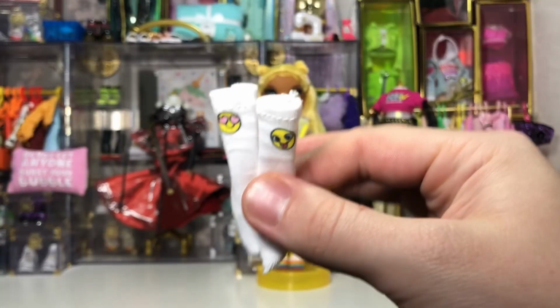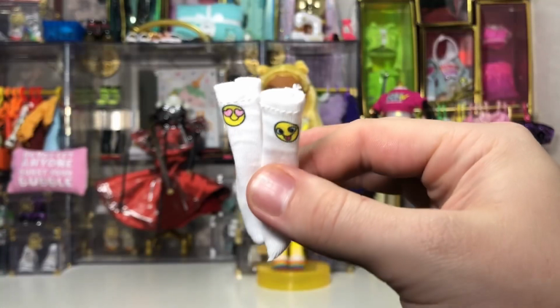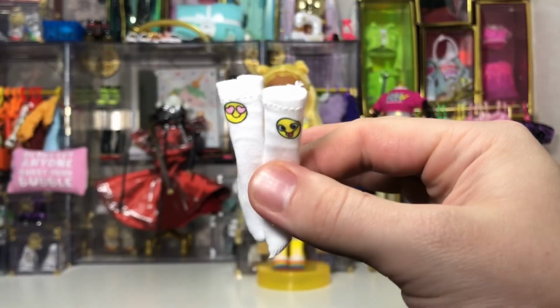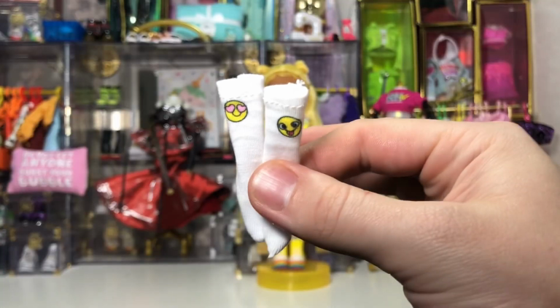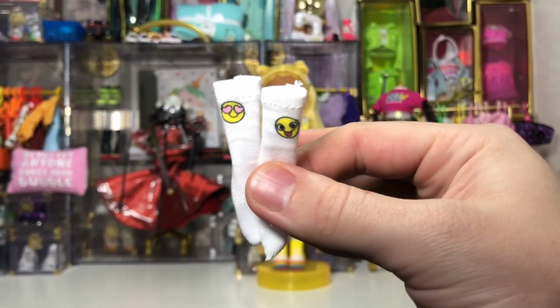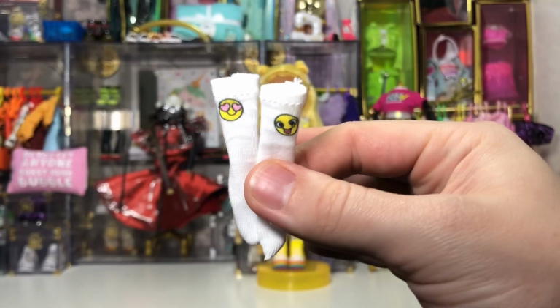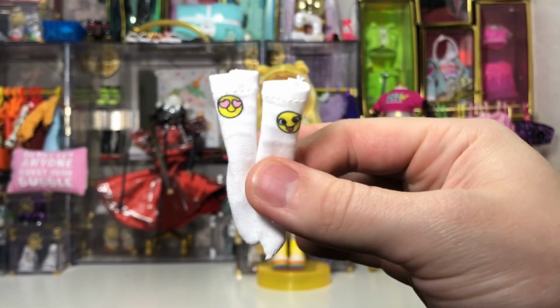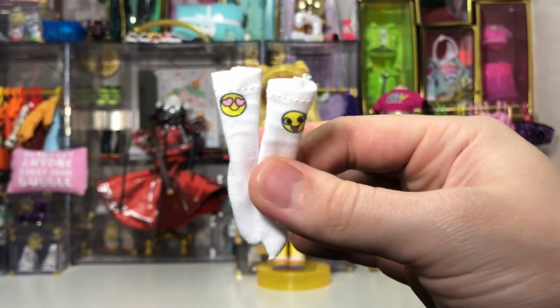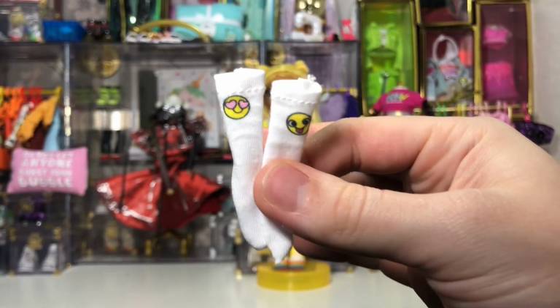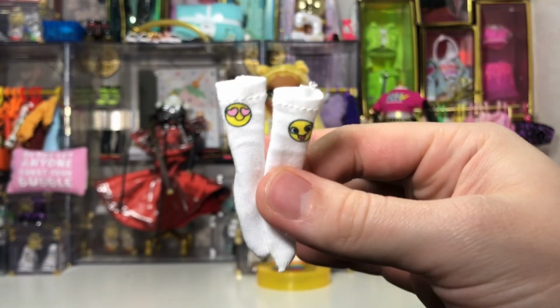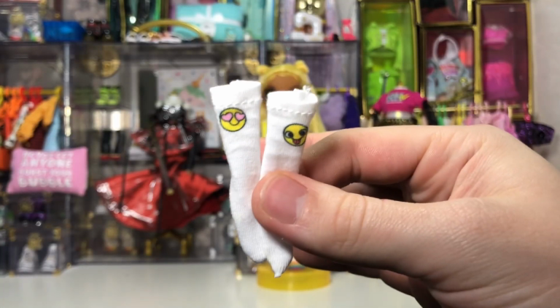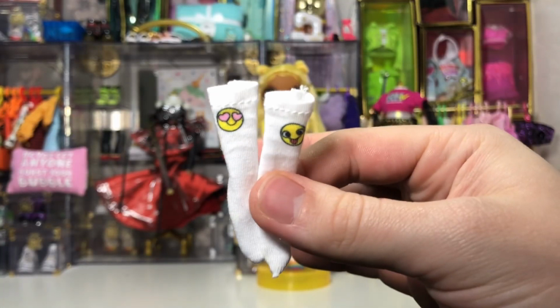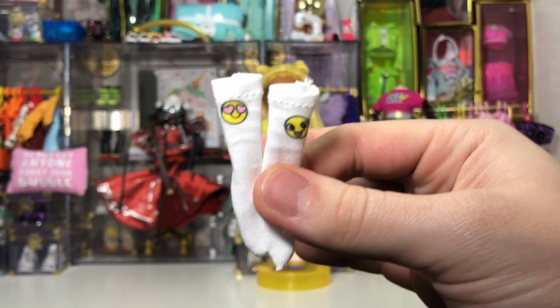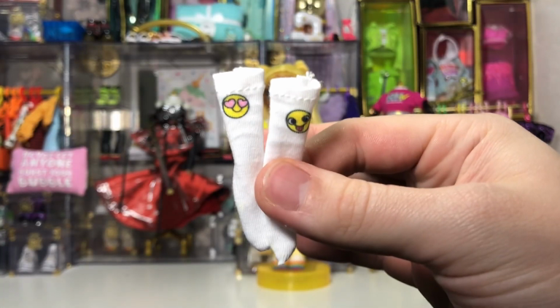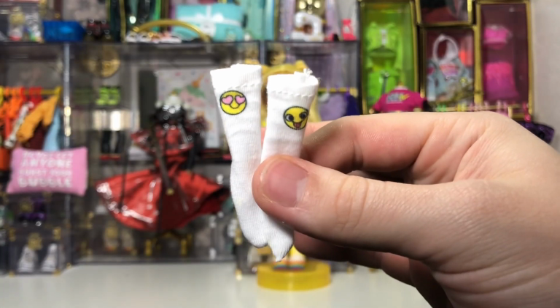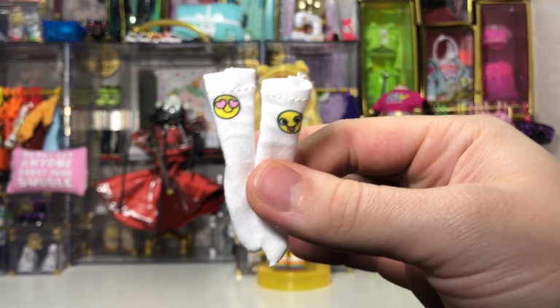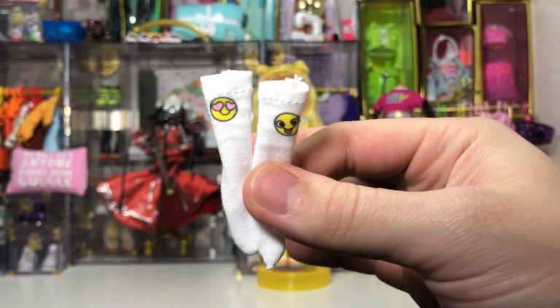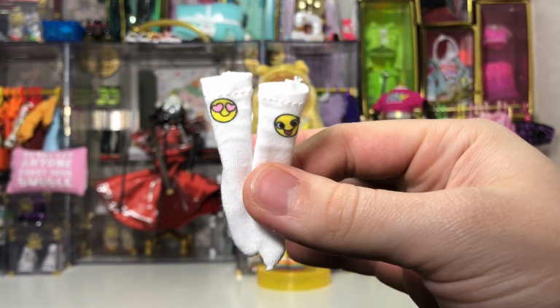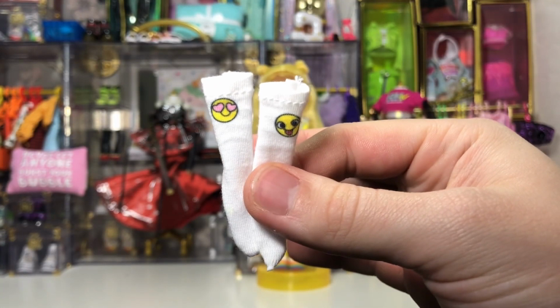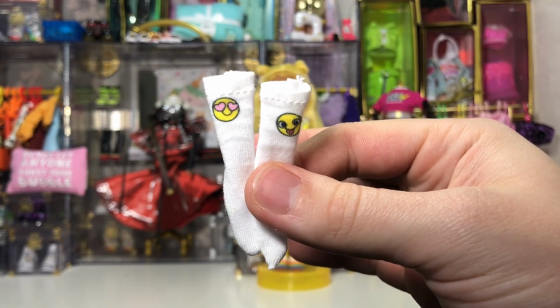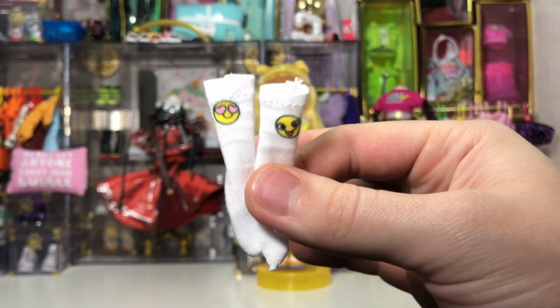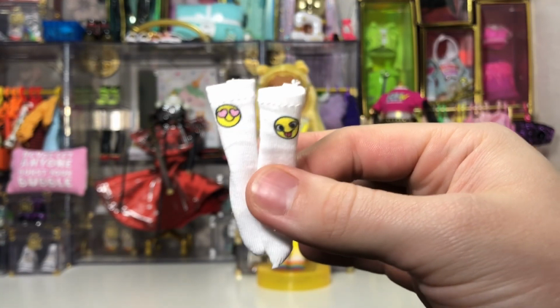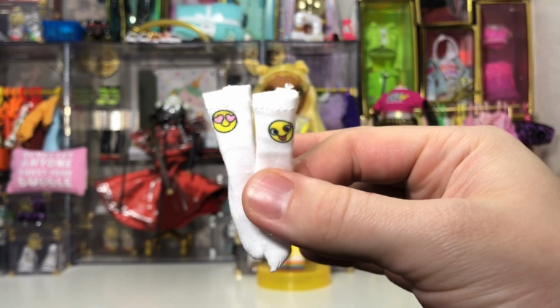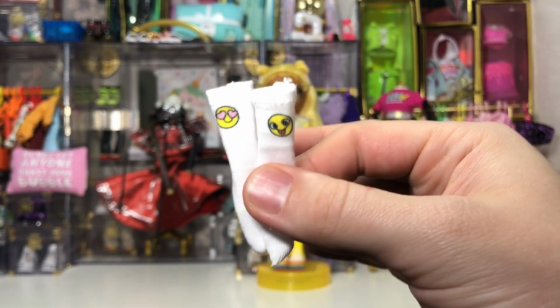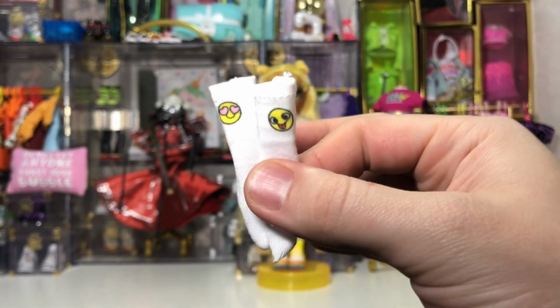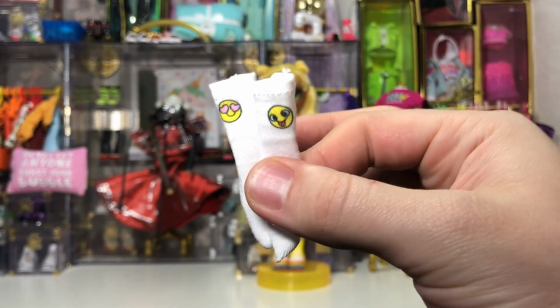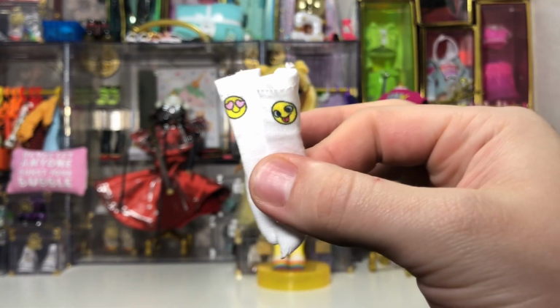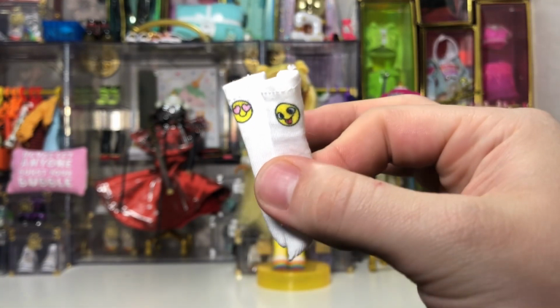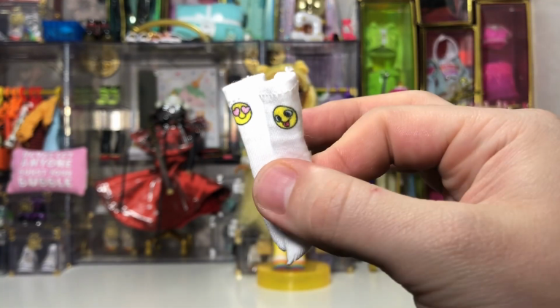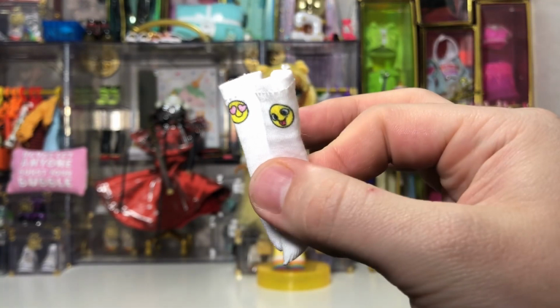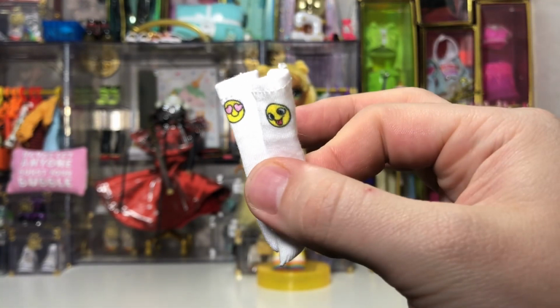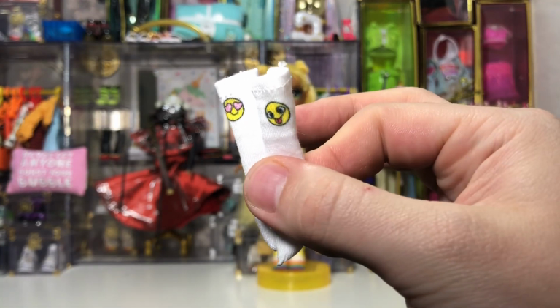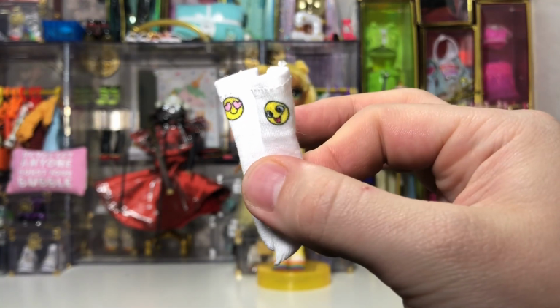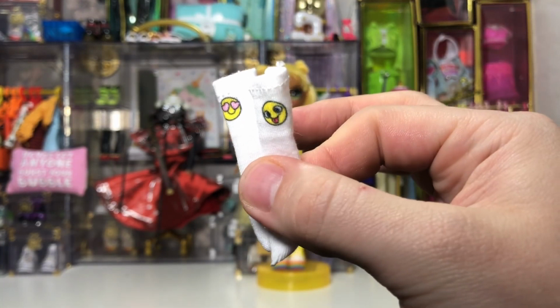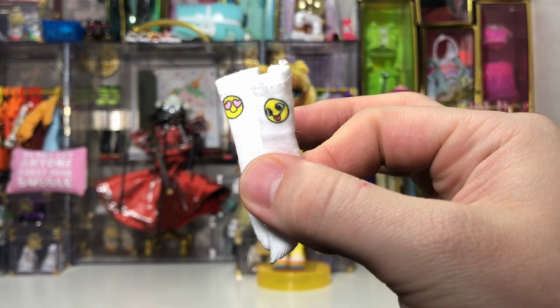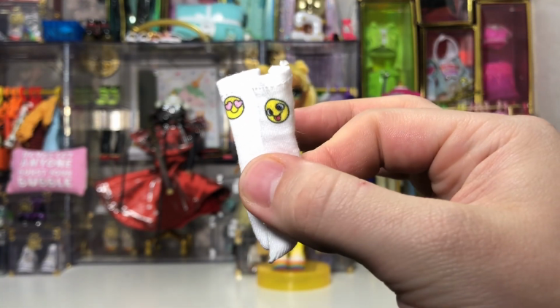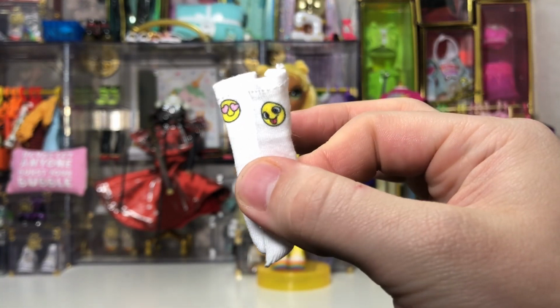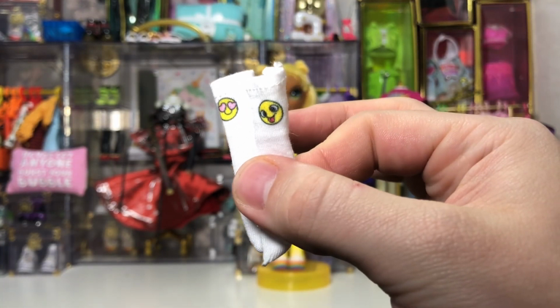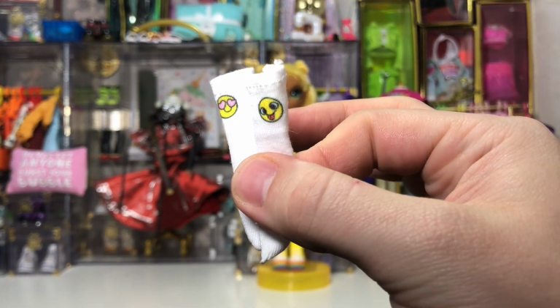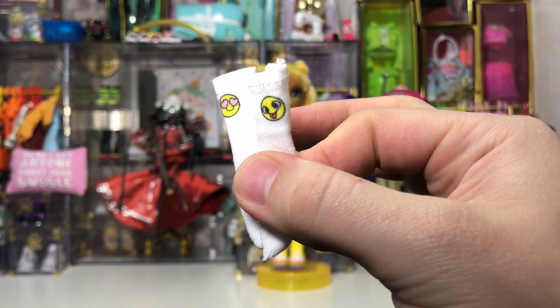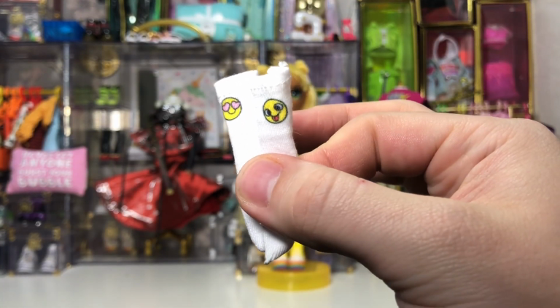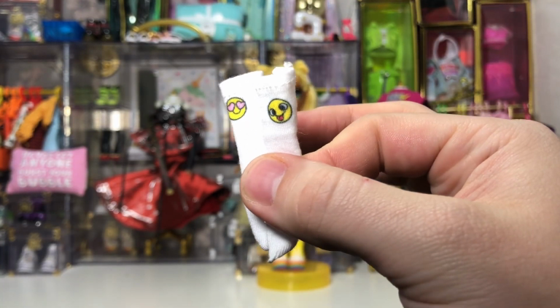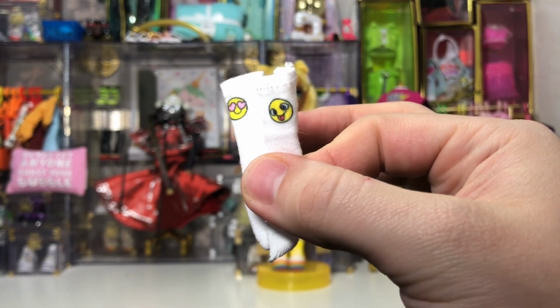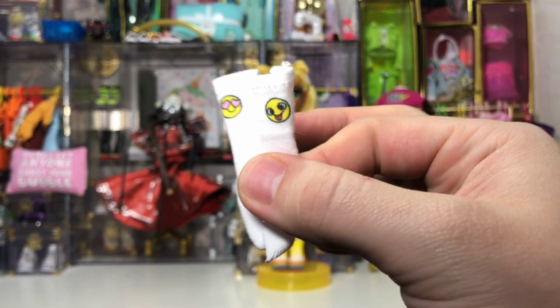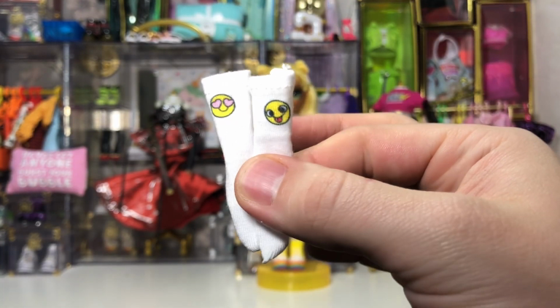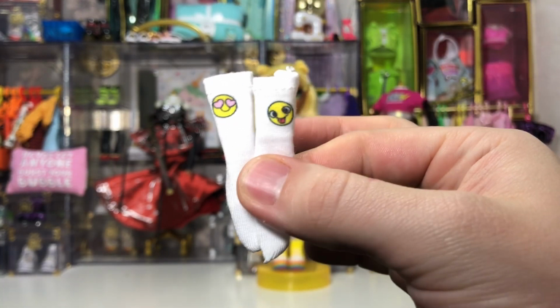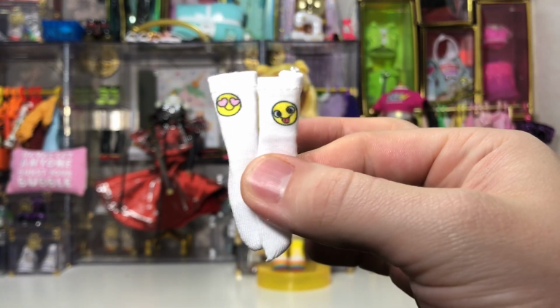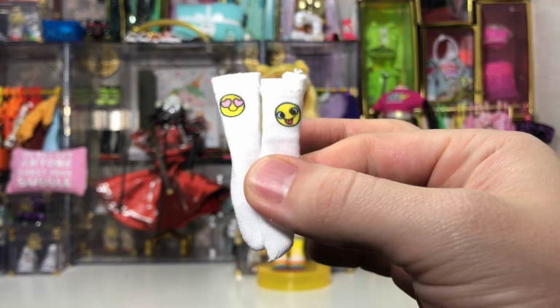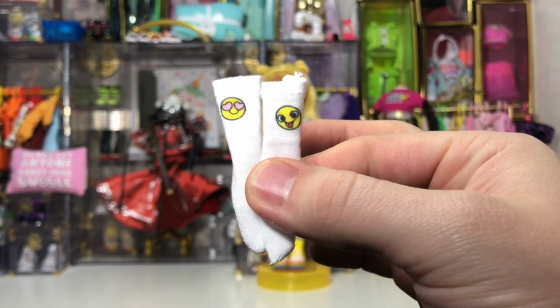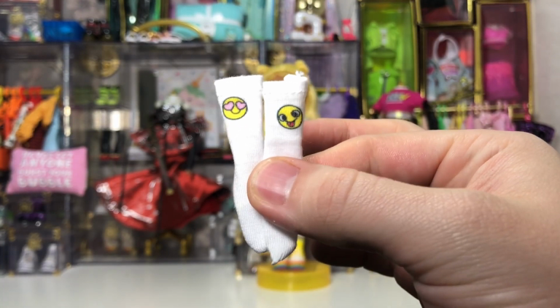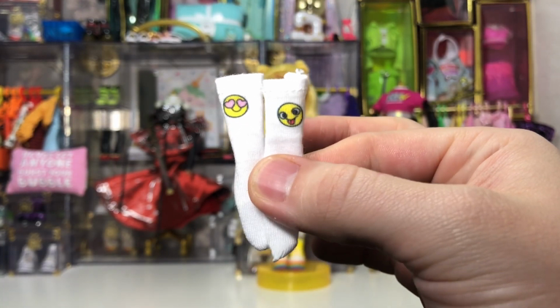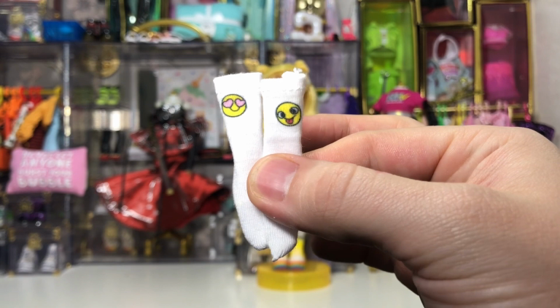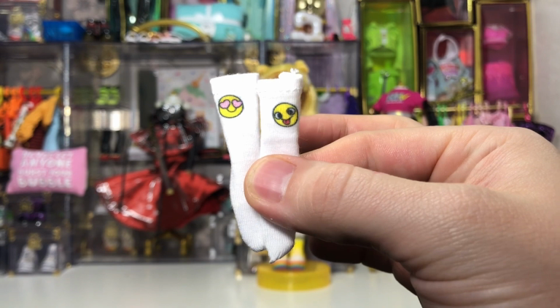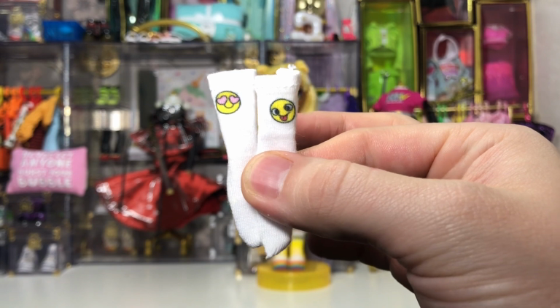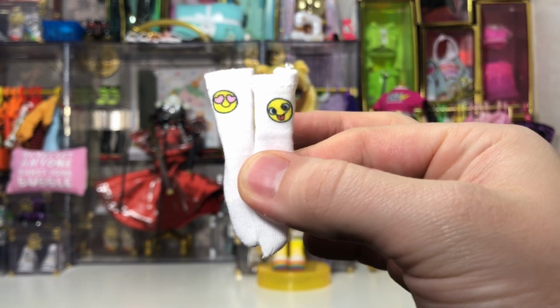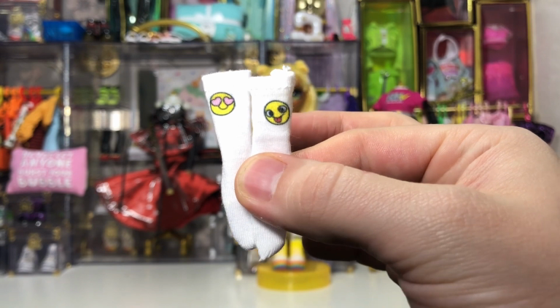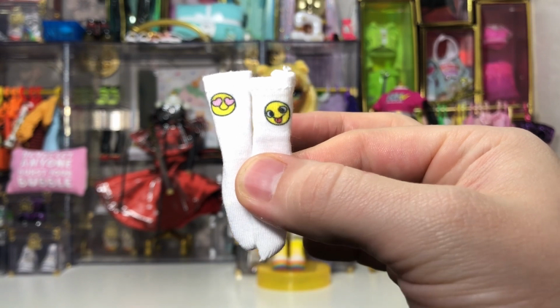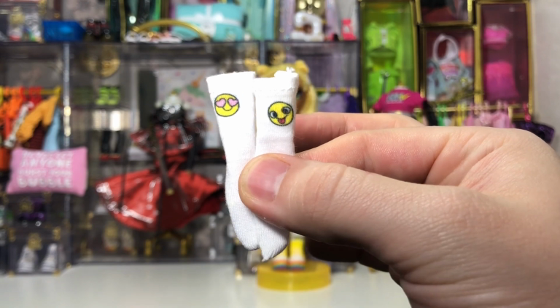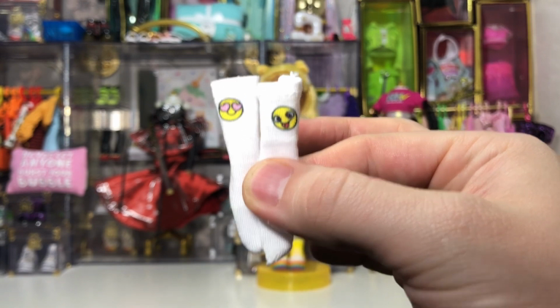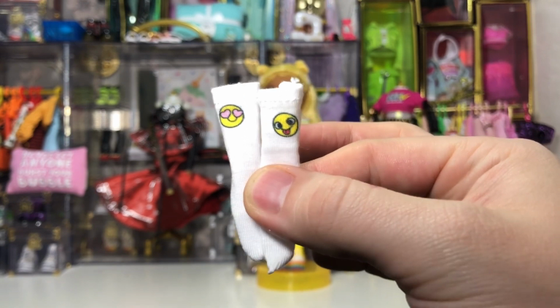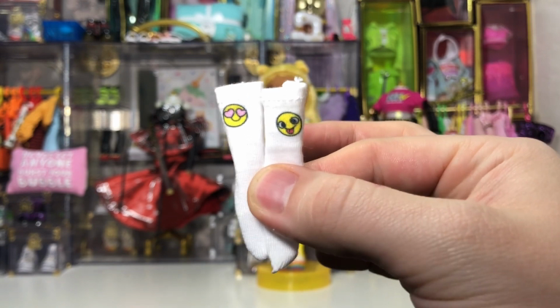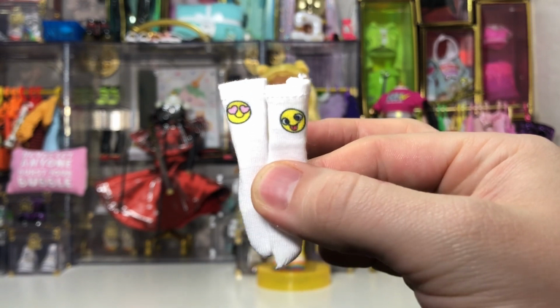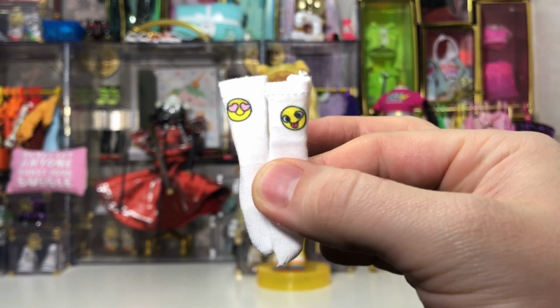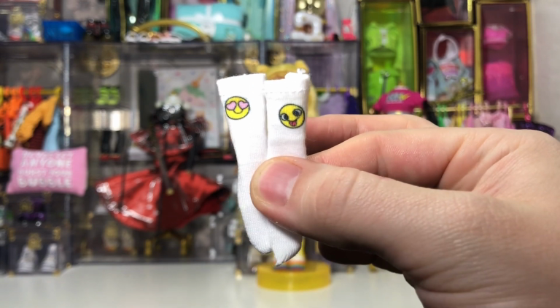Now let's look at the socks — they're white socks, one with the love heart eye emoji and the other with the sticky-out tongue emoji.